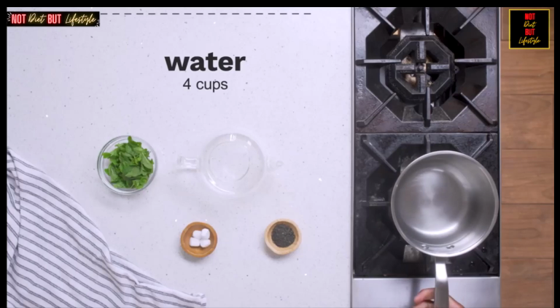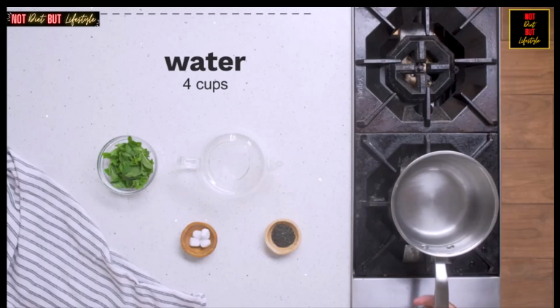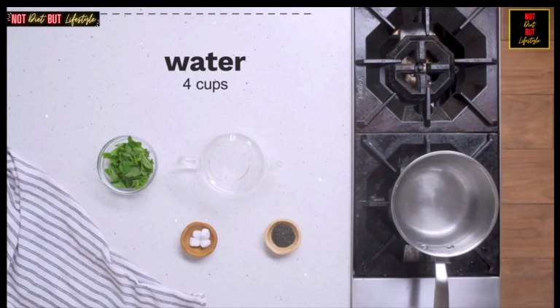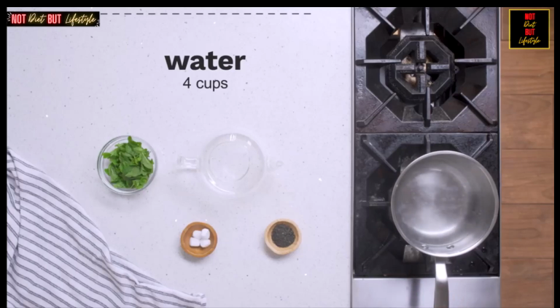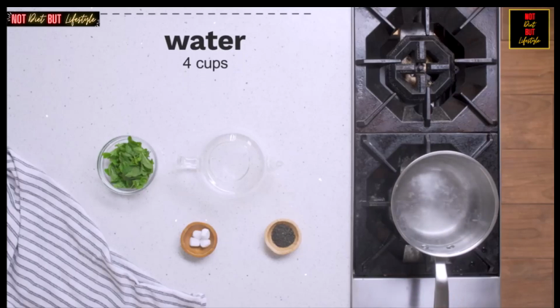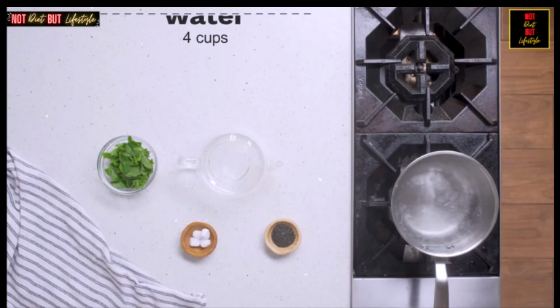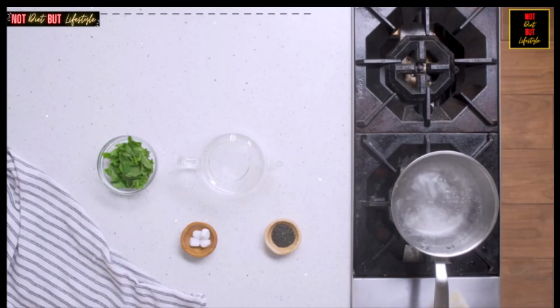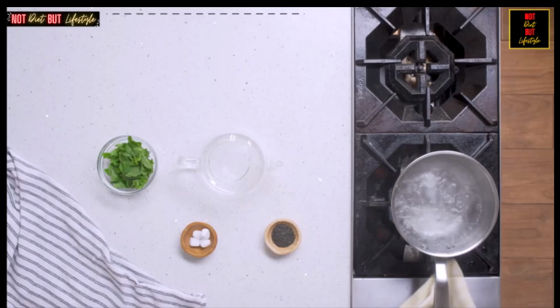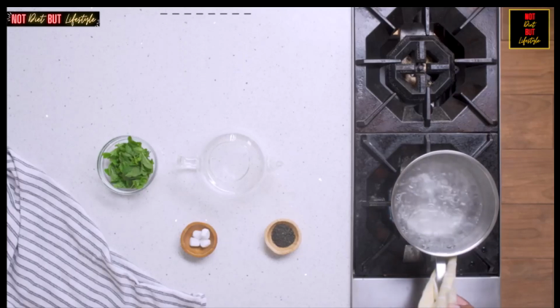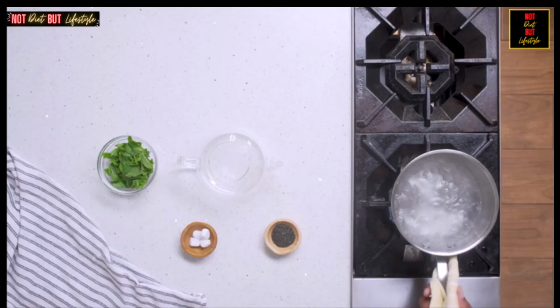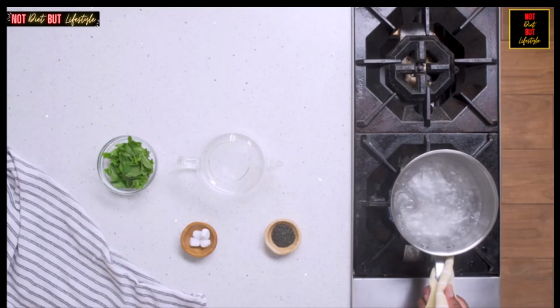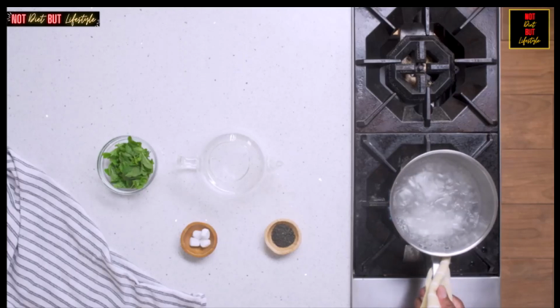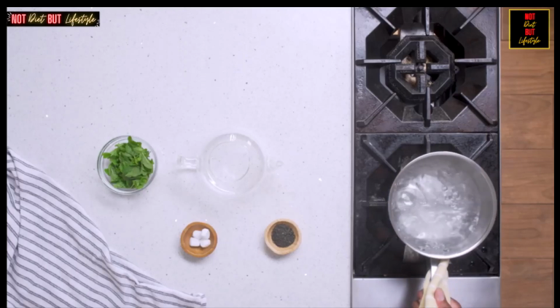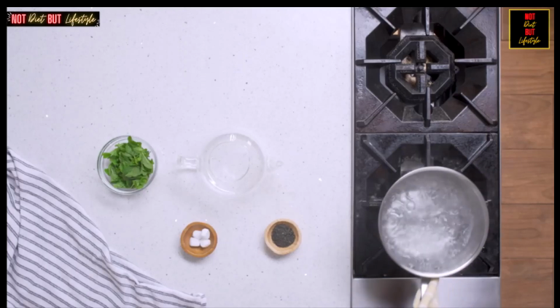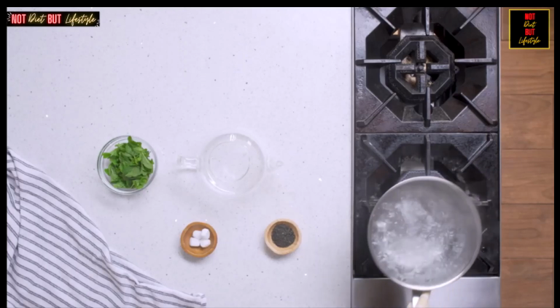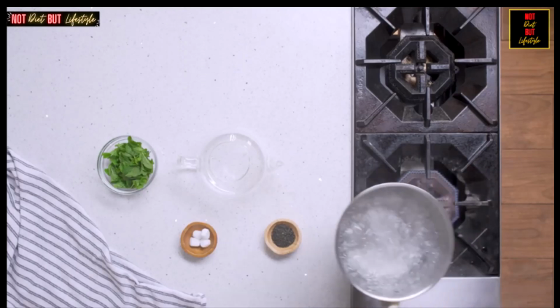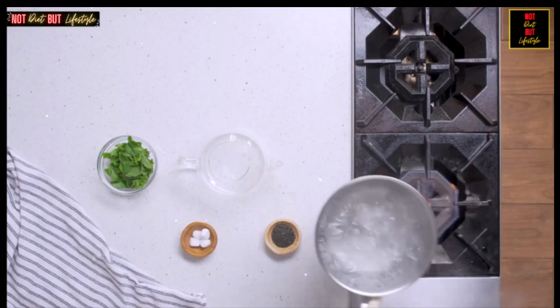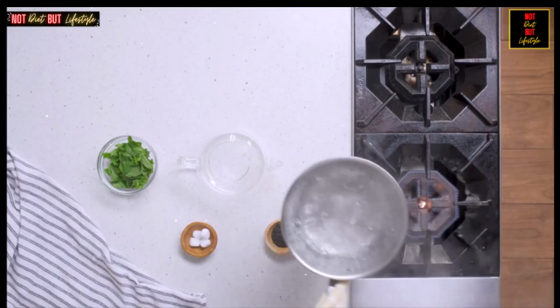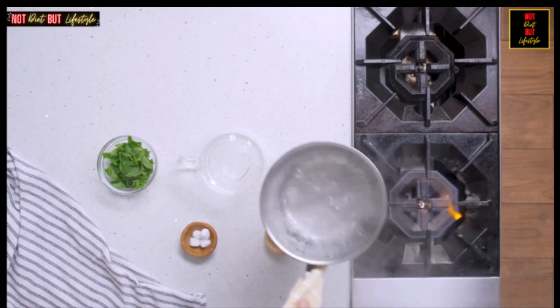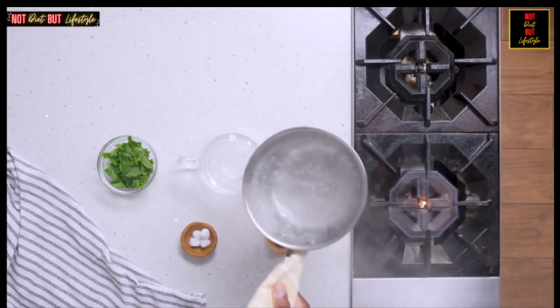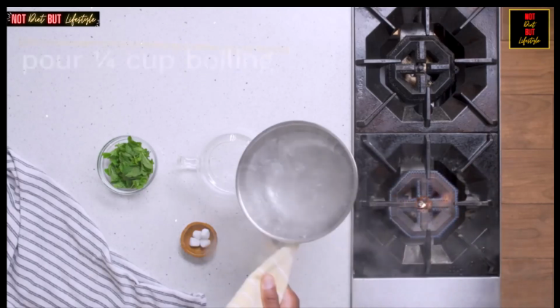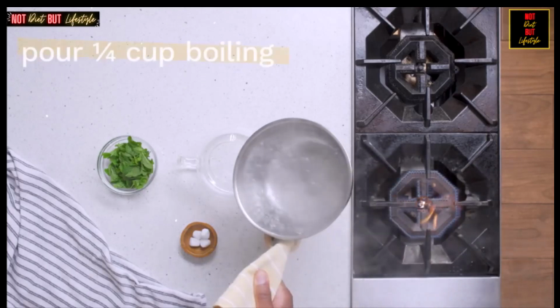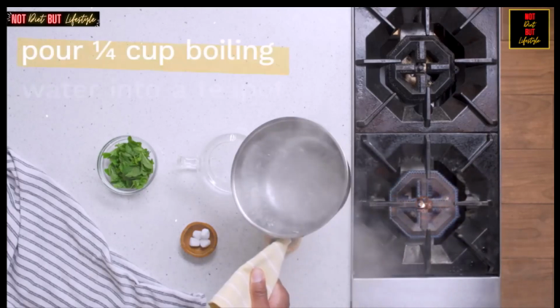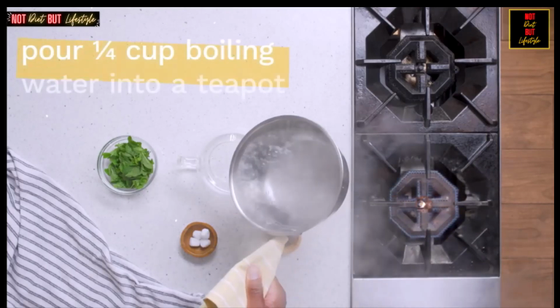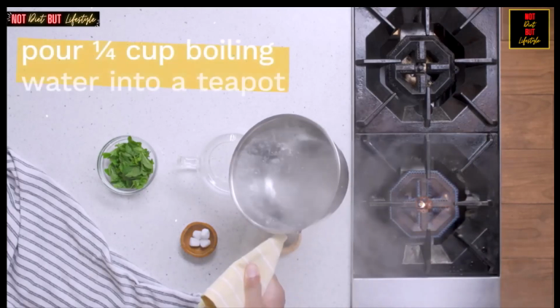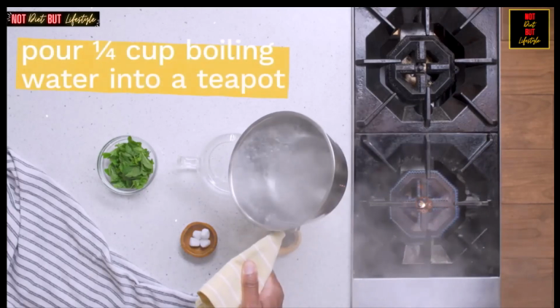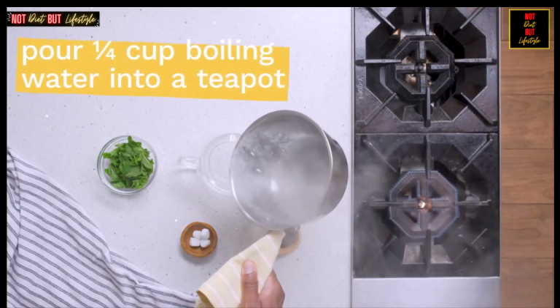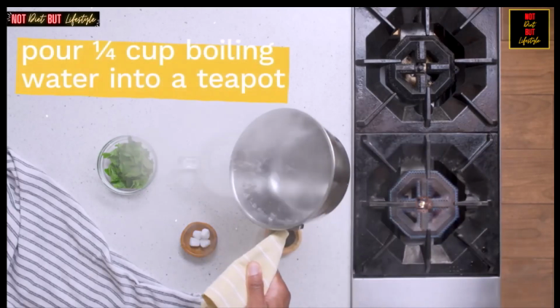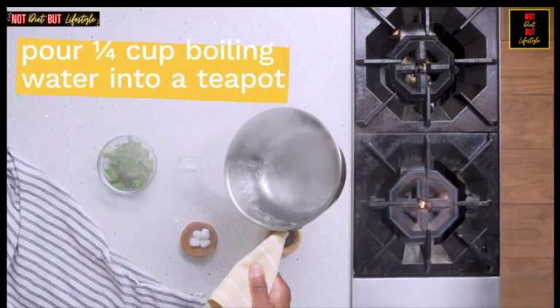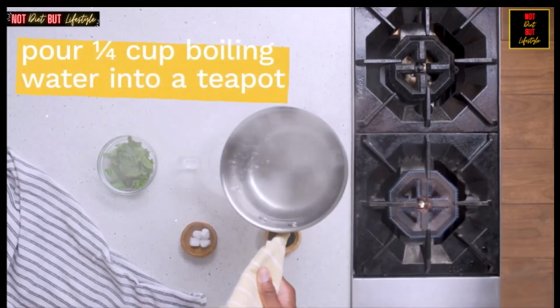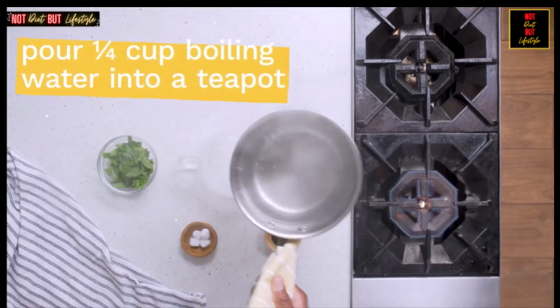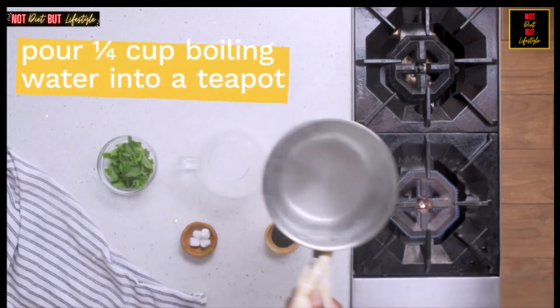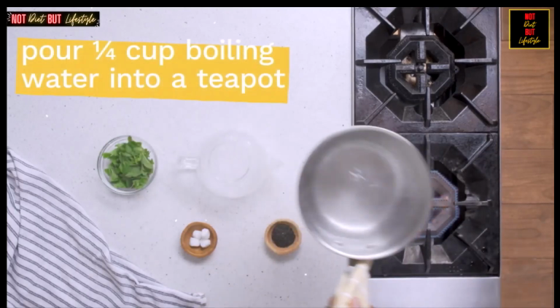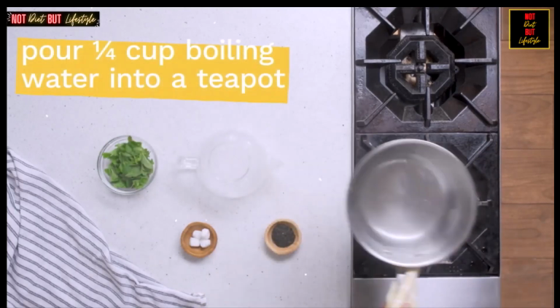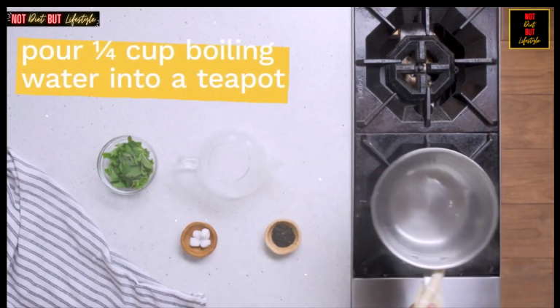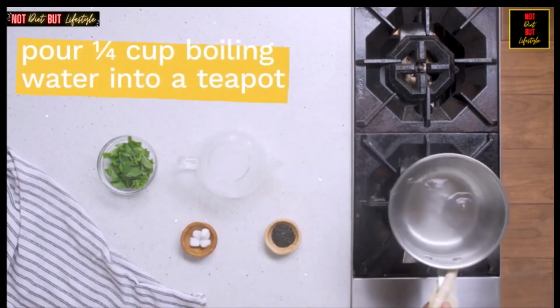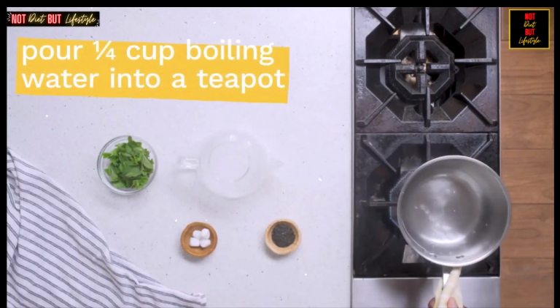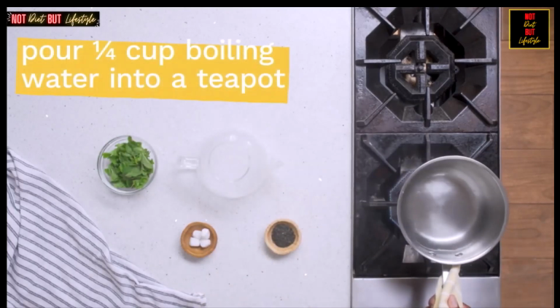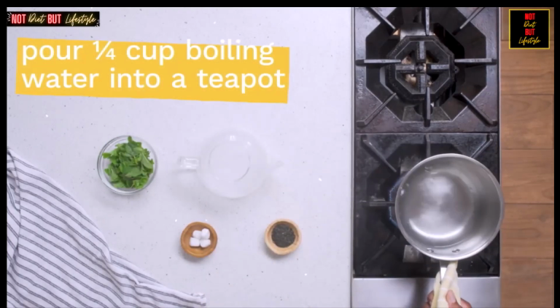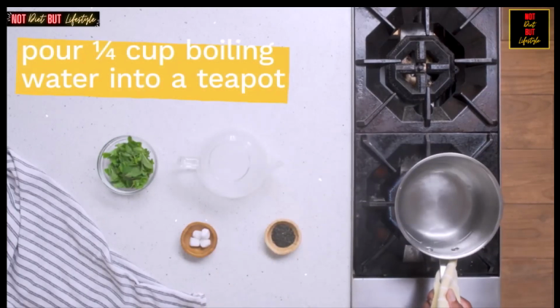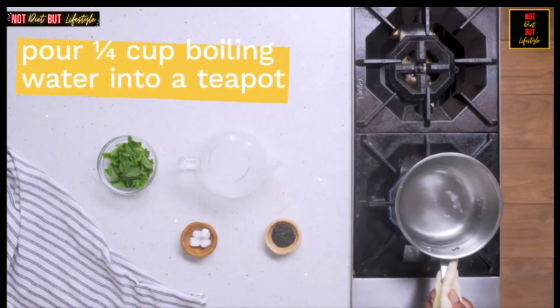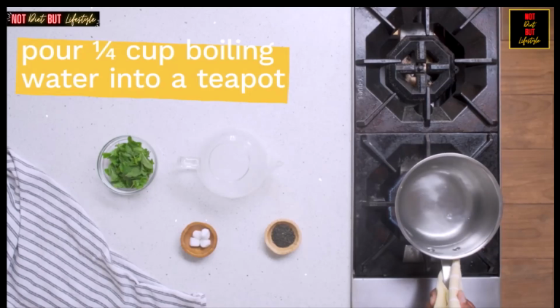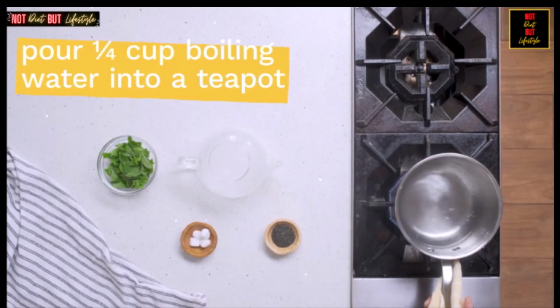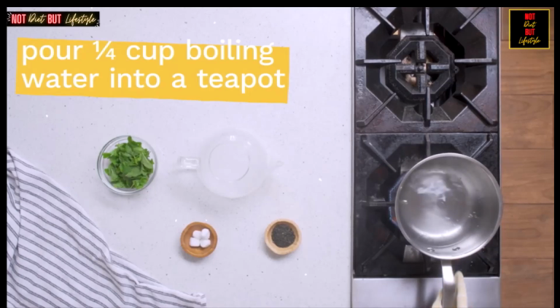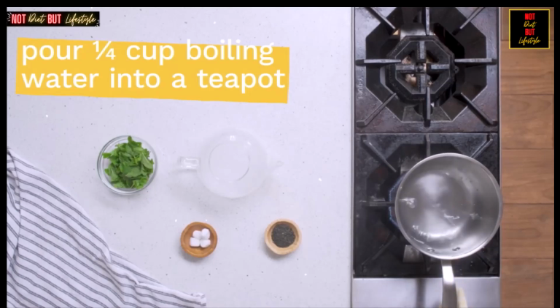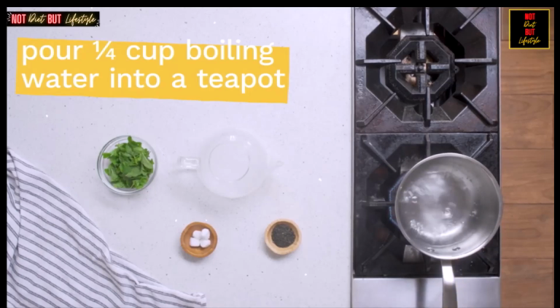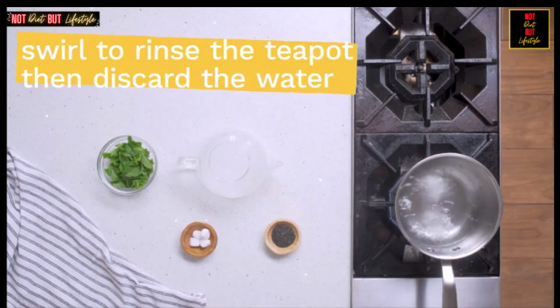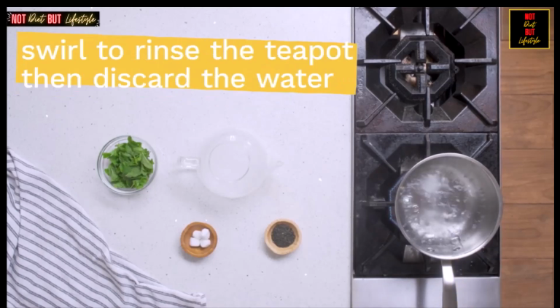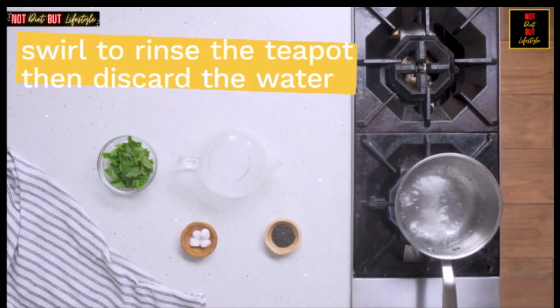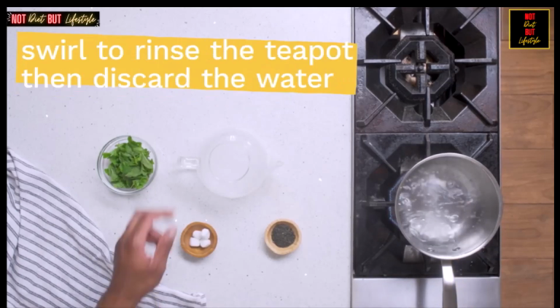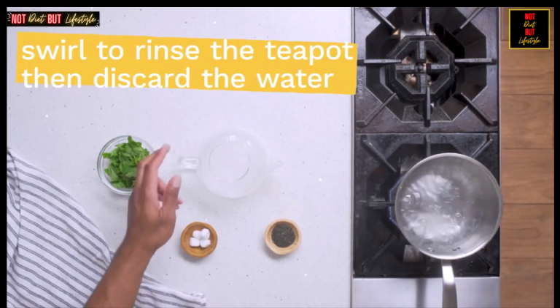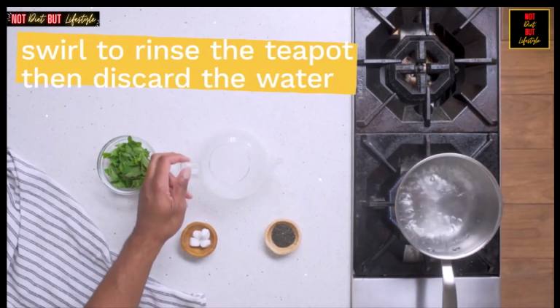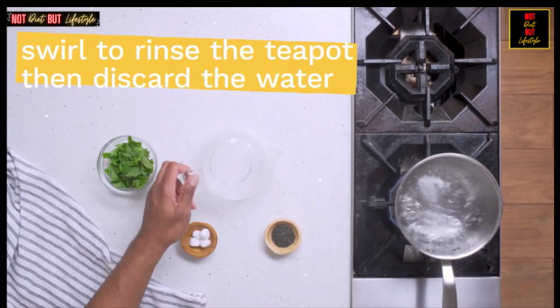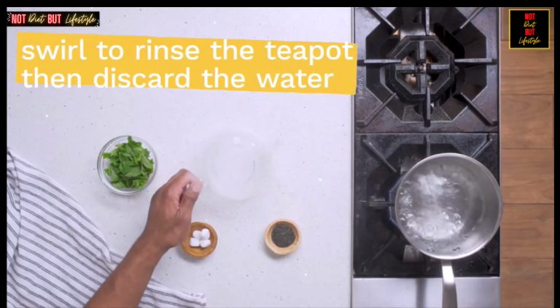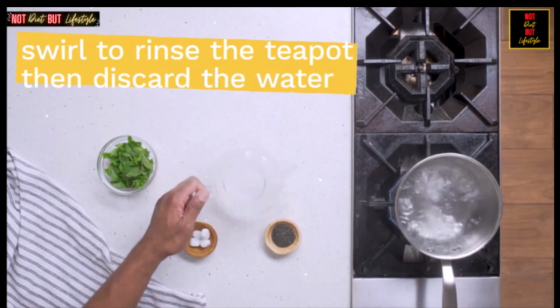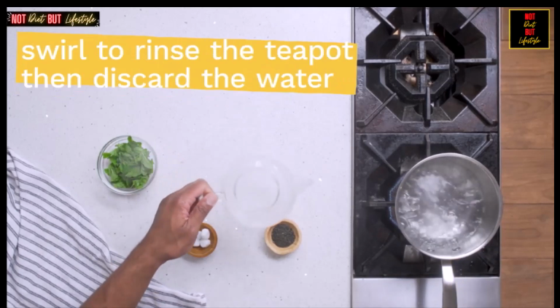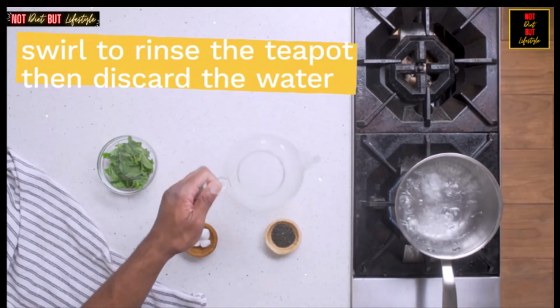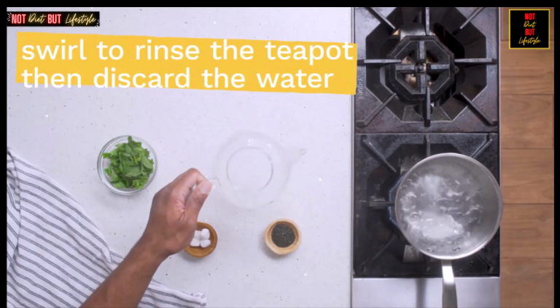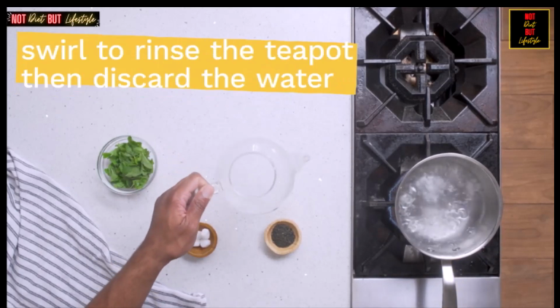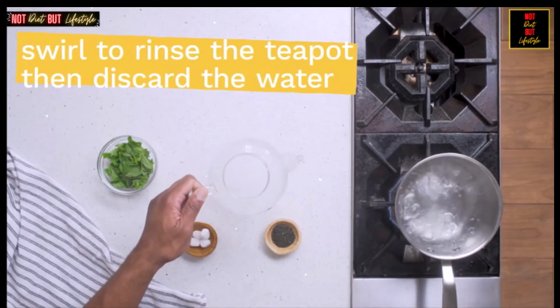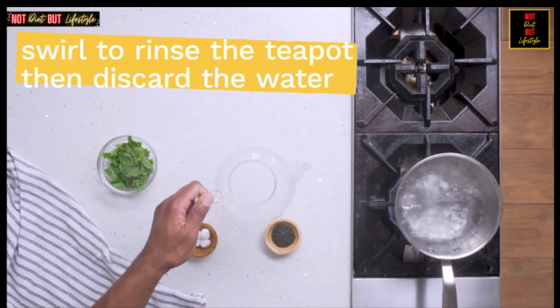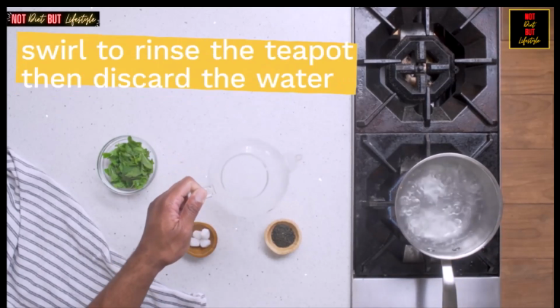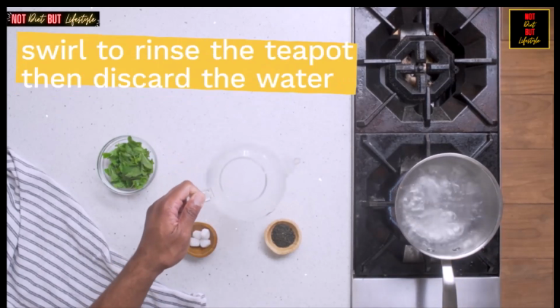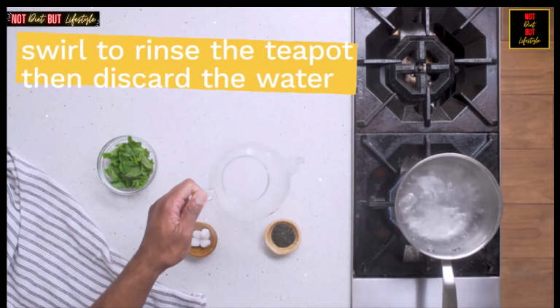In a medium-sized pot, bring the water to a full boil. Swirl a little of the boiling water, about a quarter cup, in your teapot to rinse it. Discard the water.